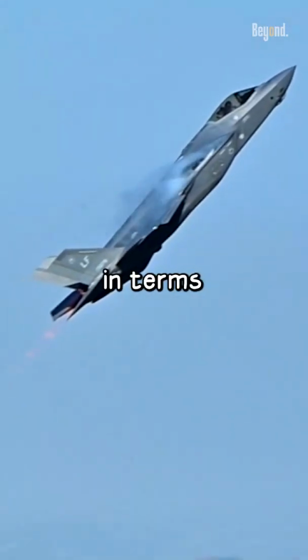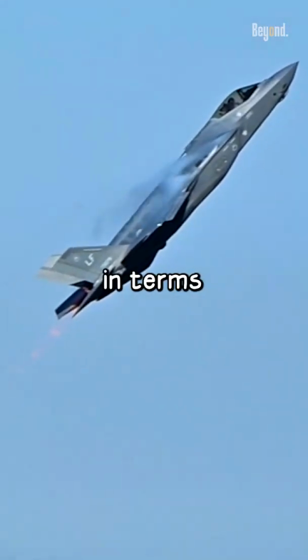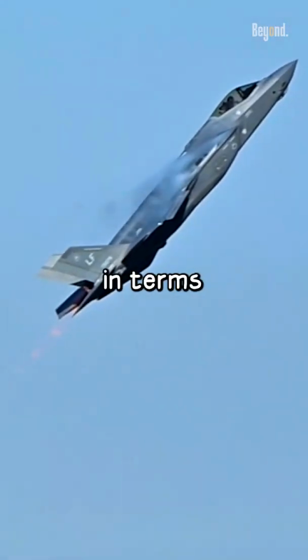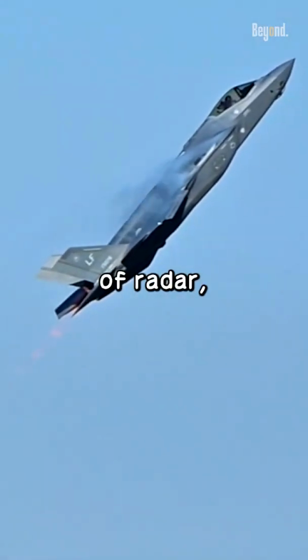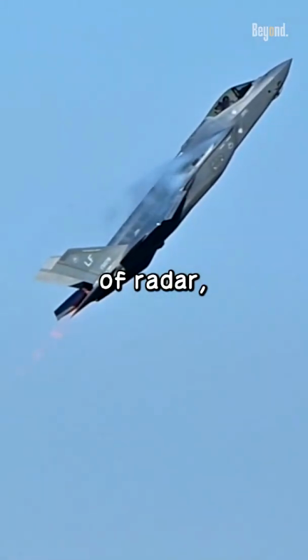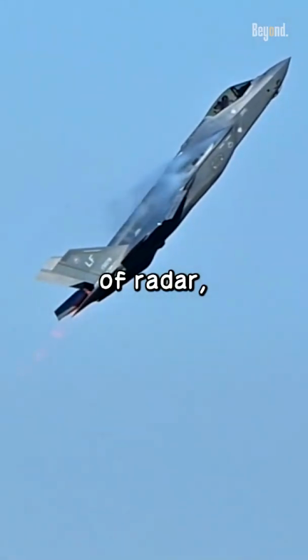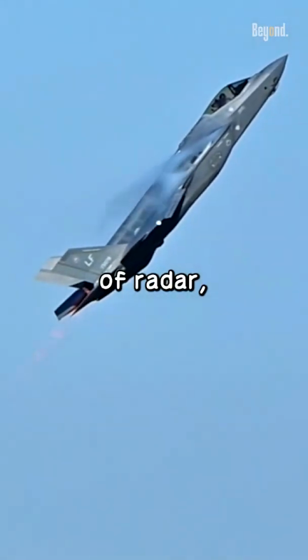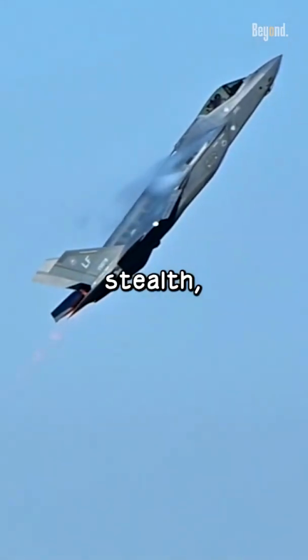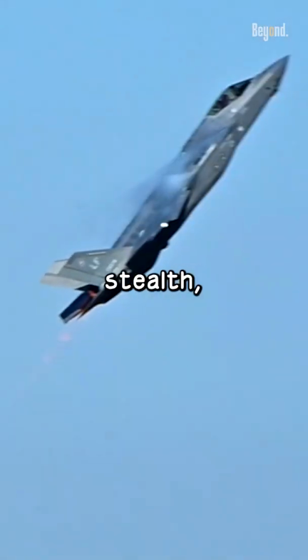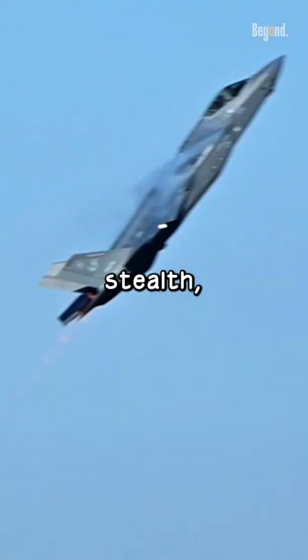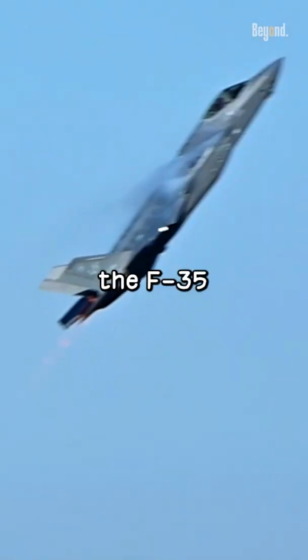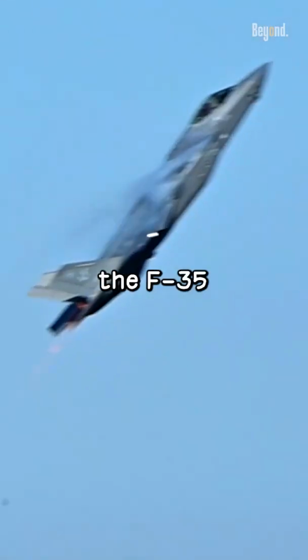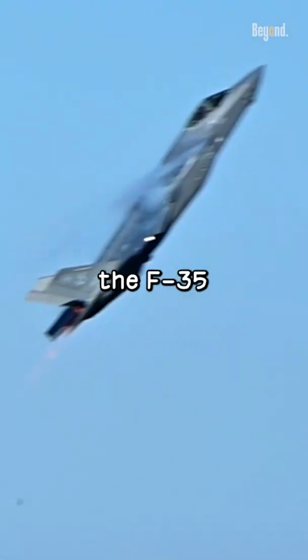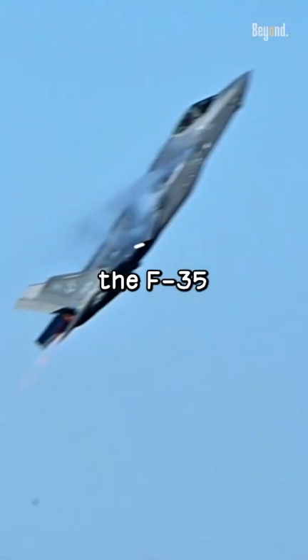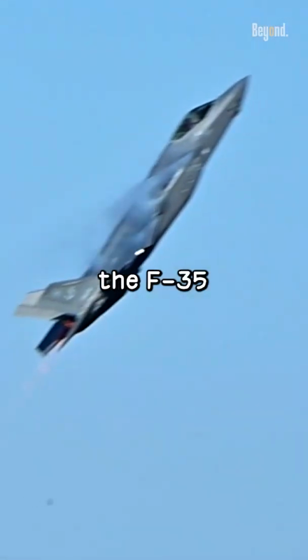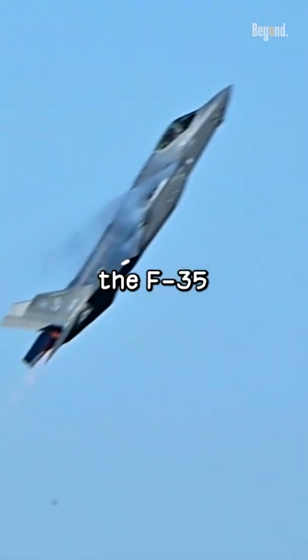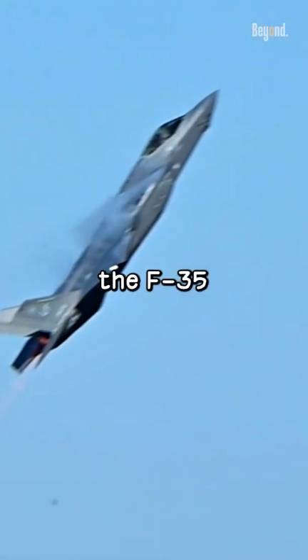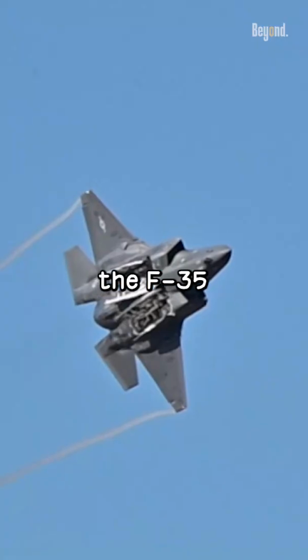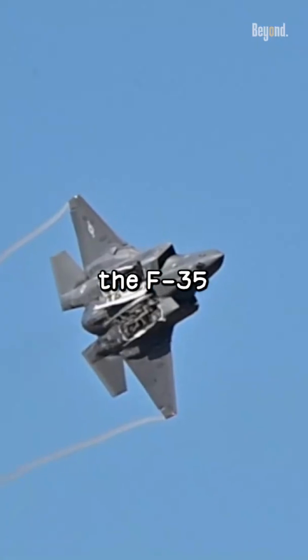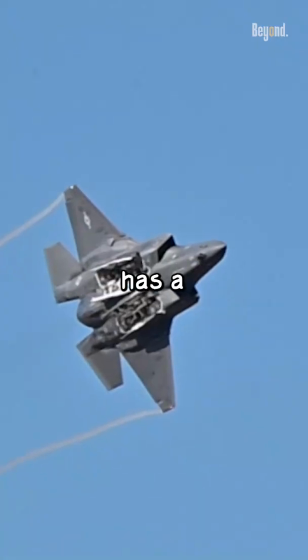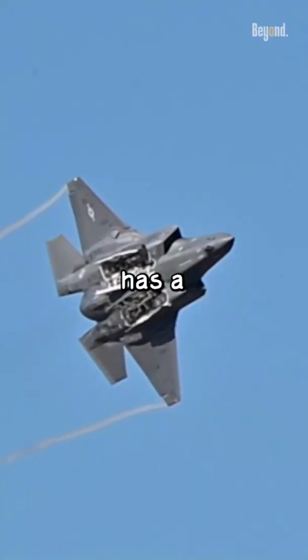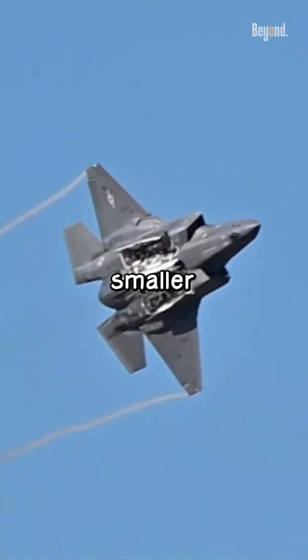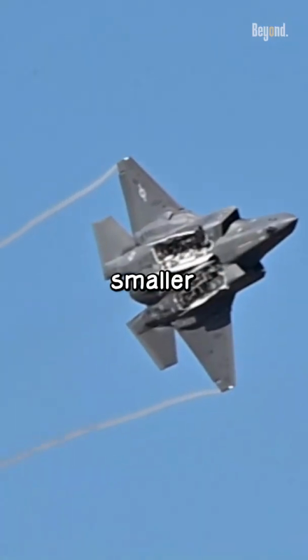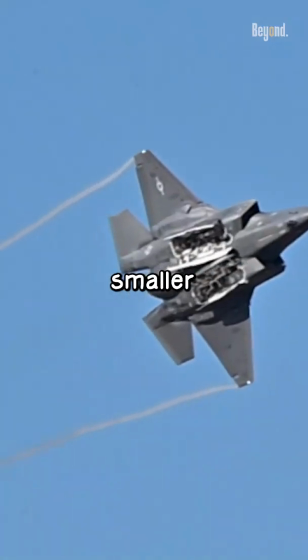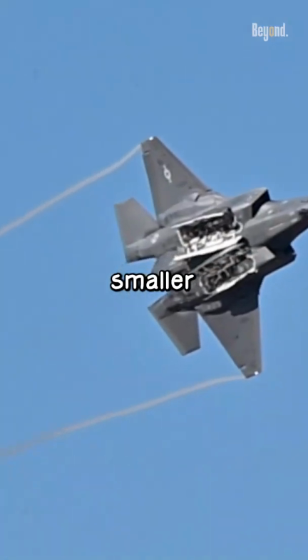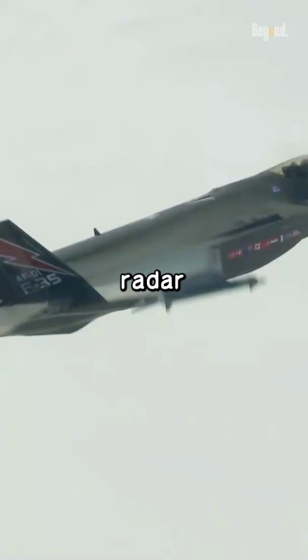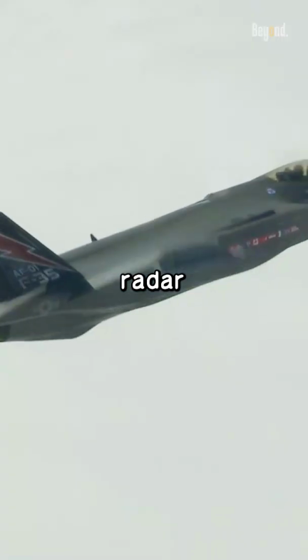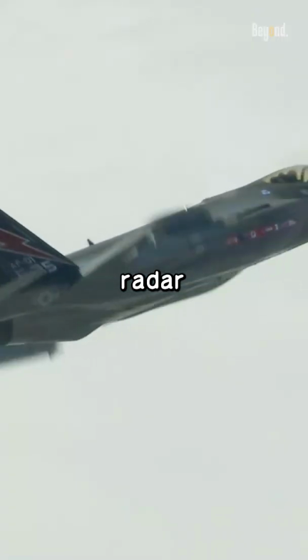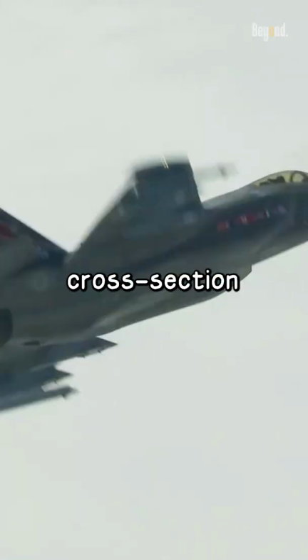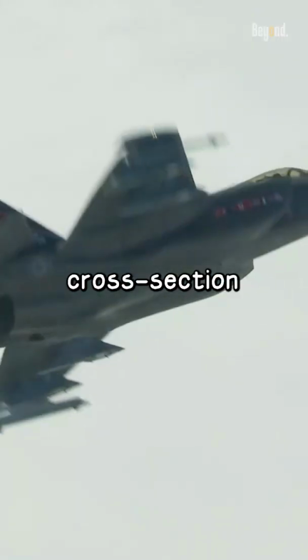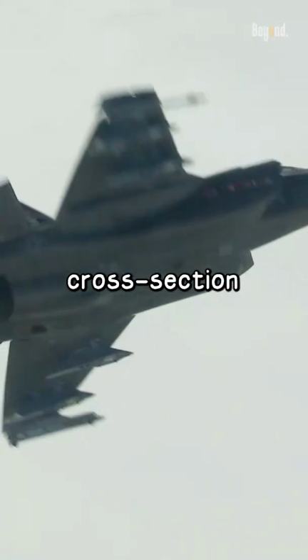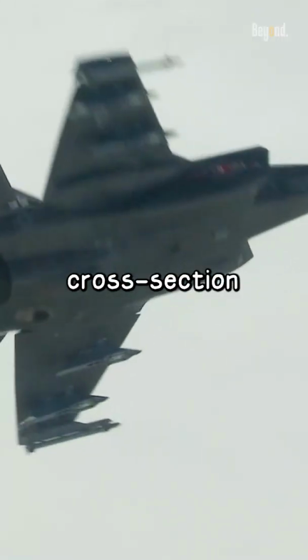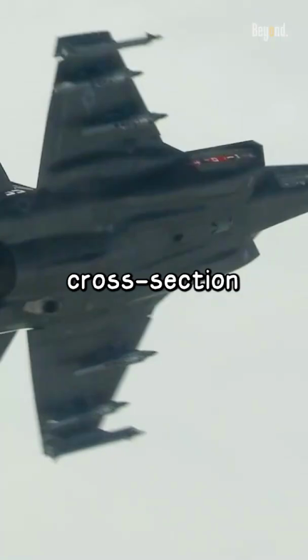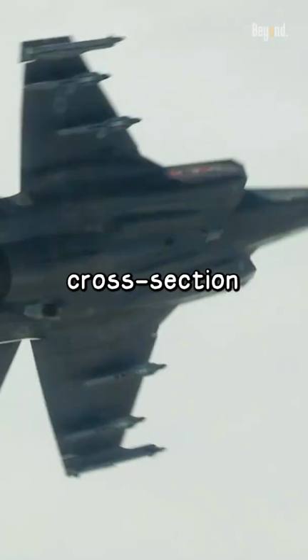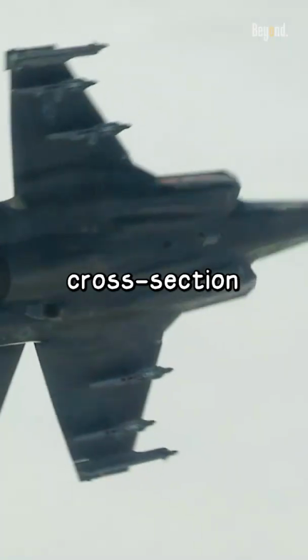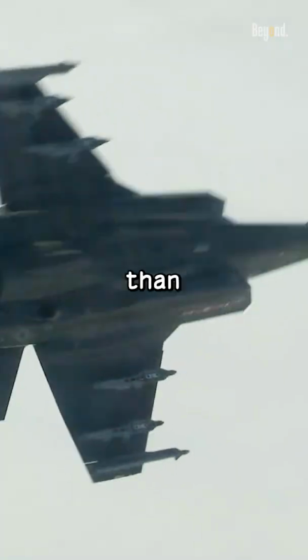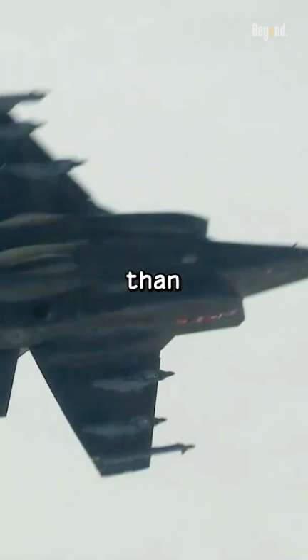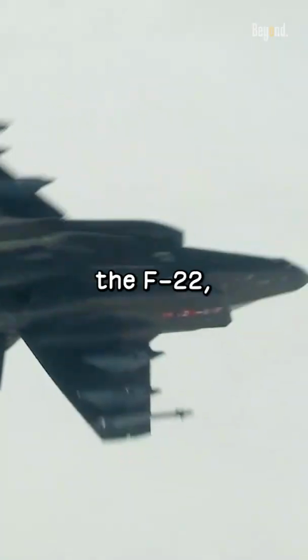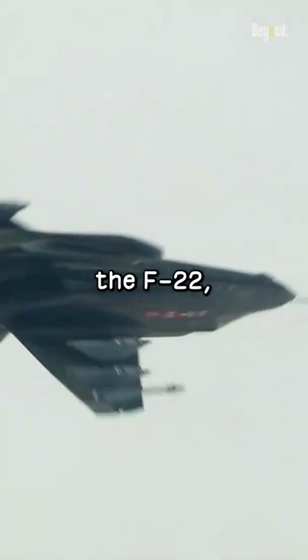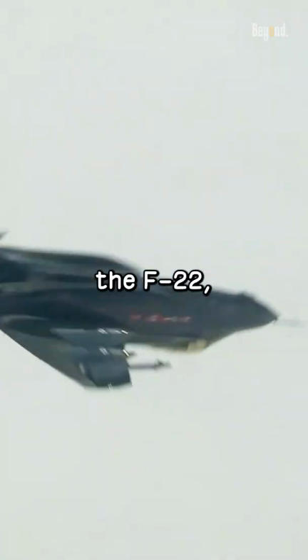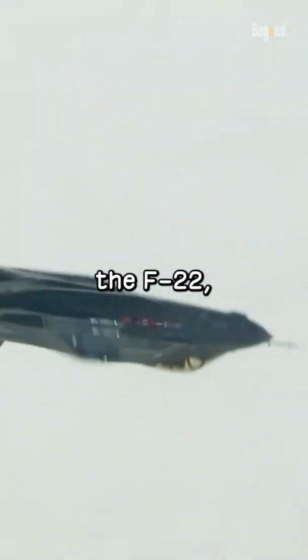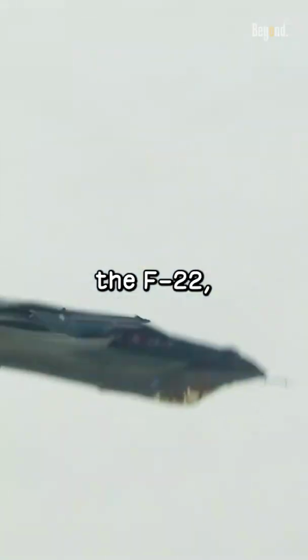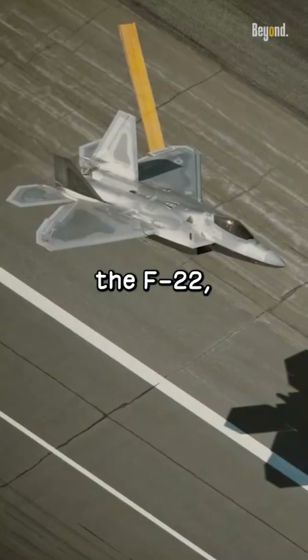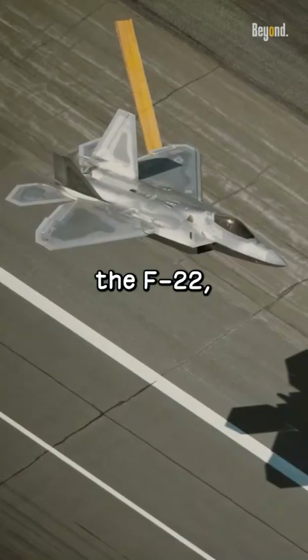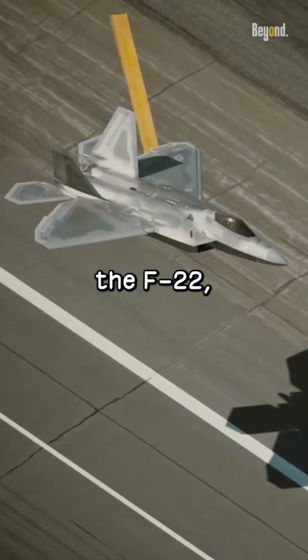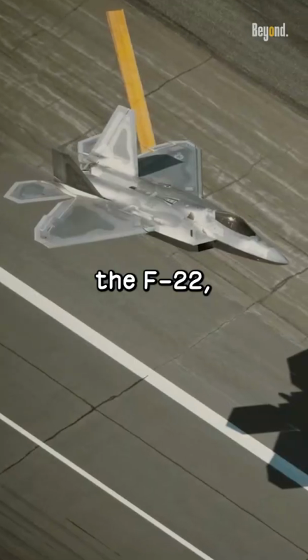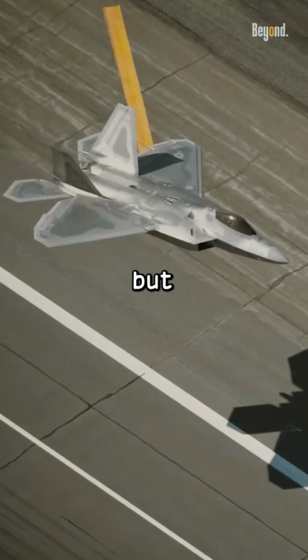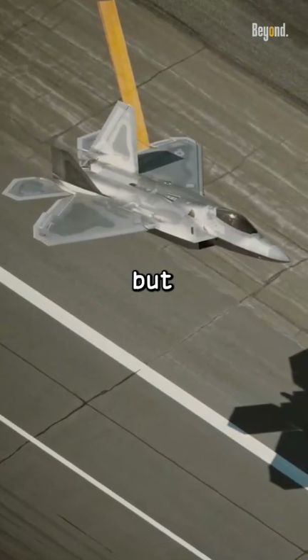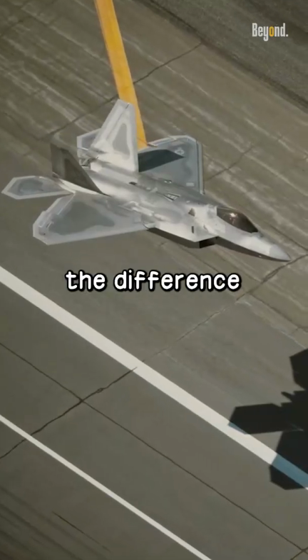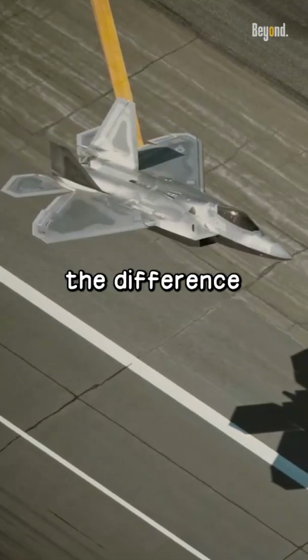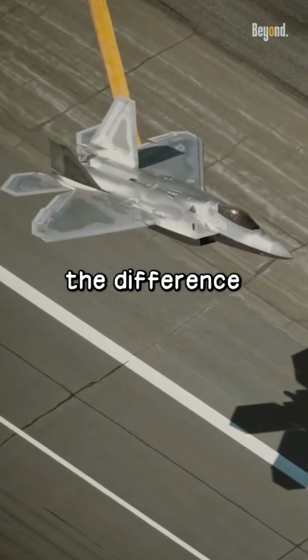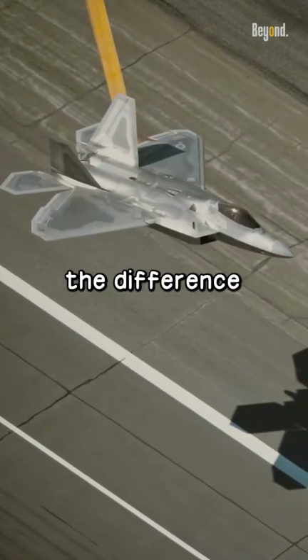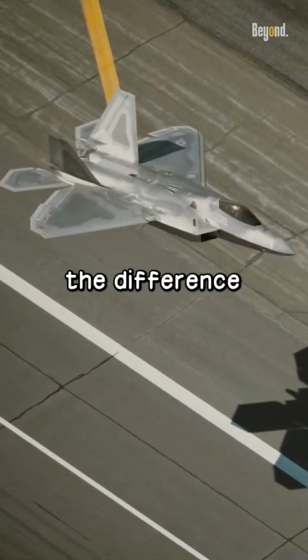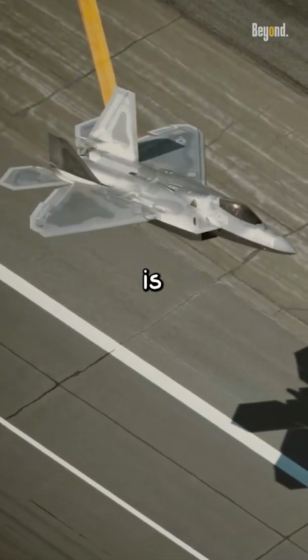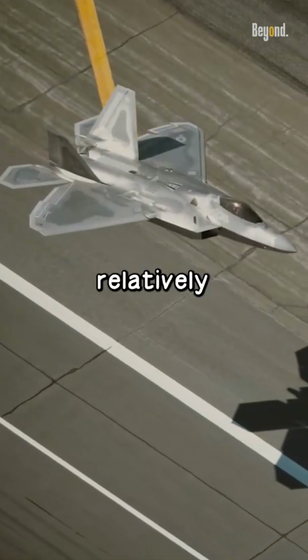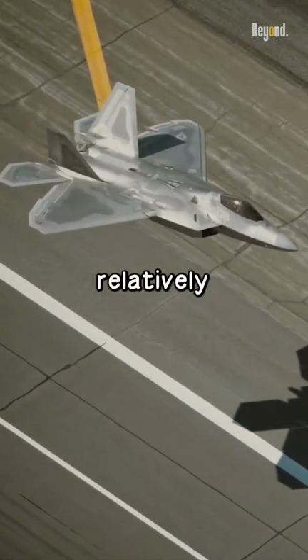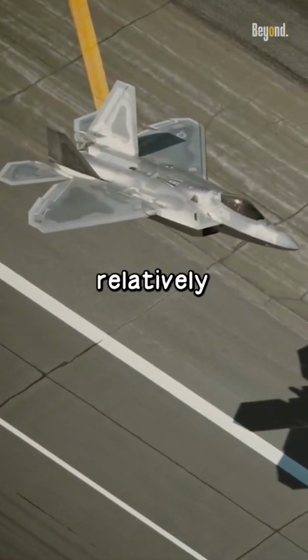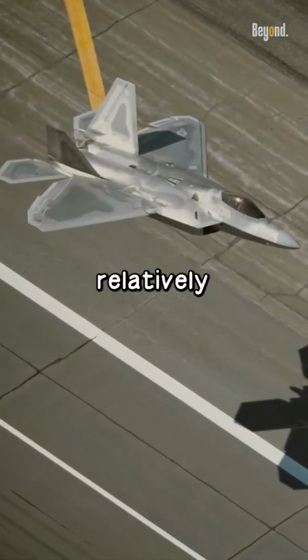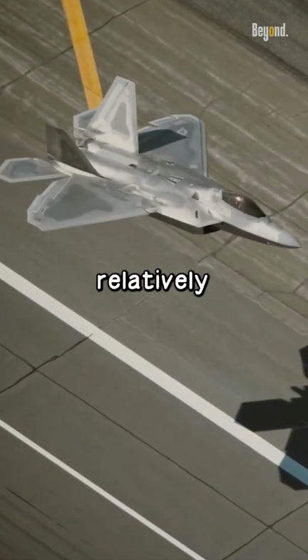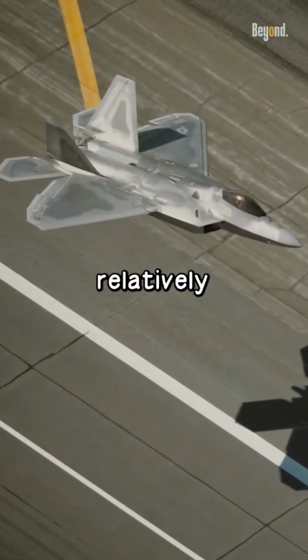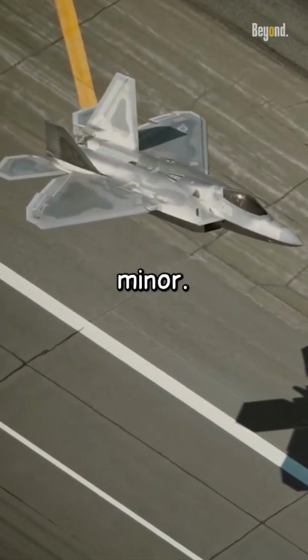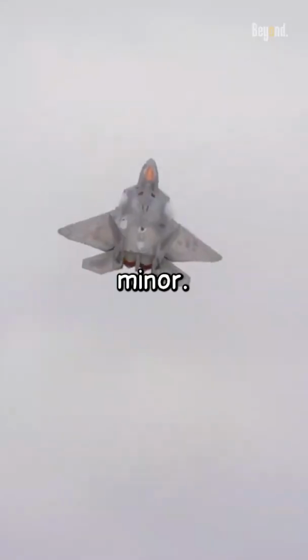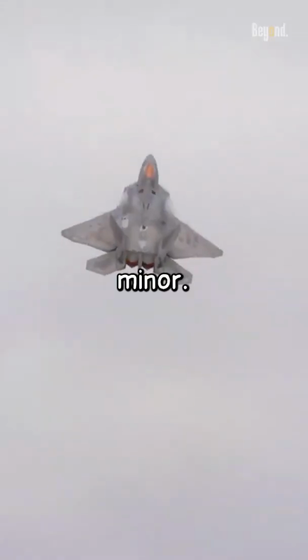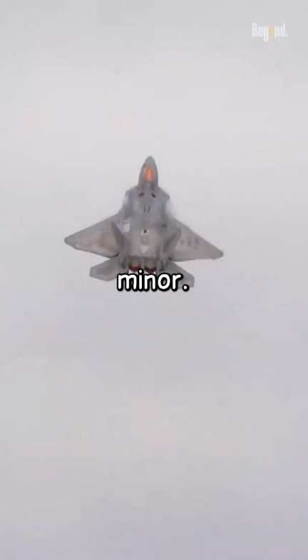In terms of radar stealth, the F-35 has a smaller radar cross-section than the F-22, but the difference is relatively minor.